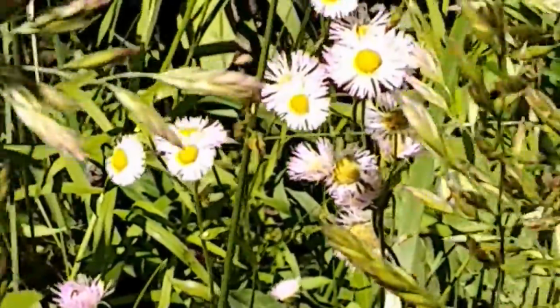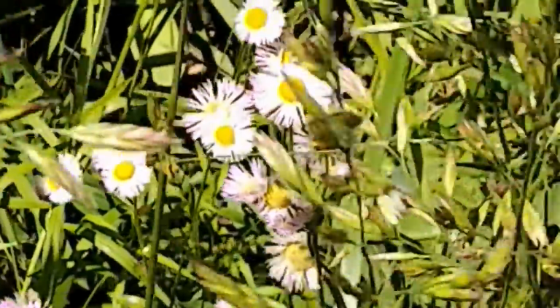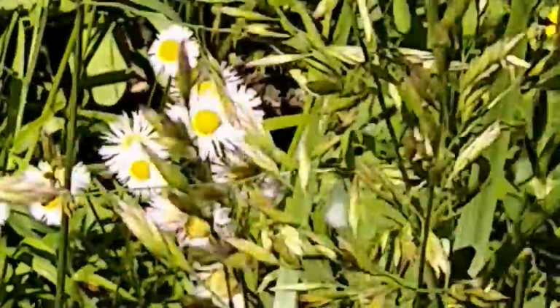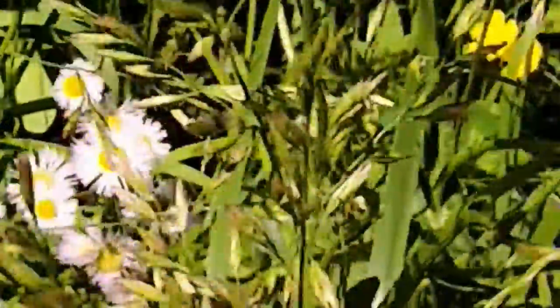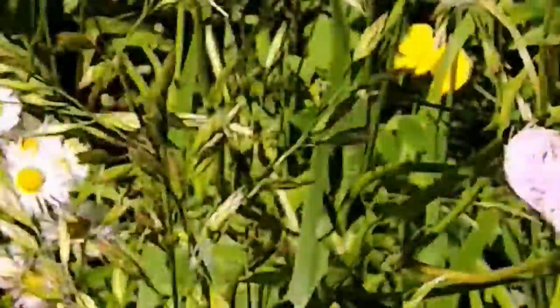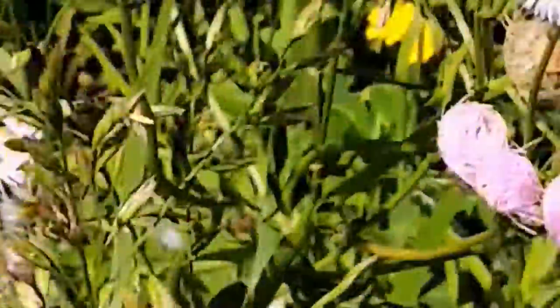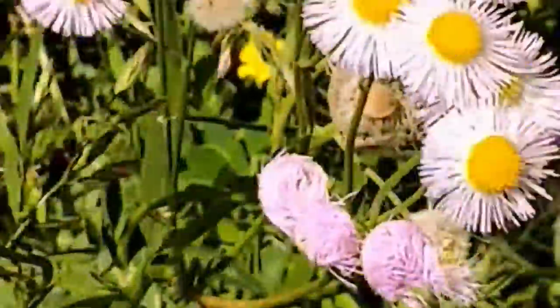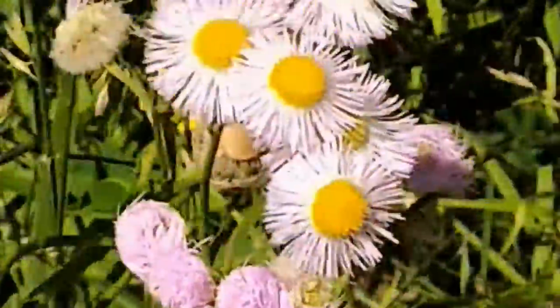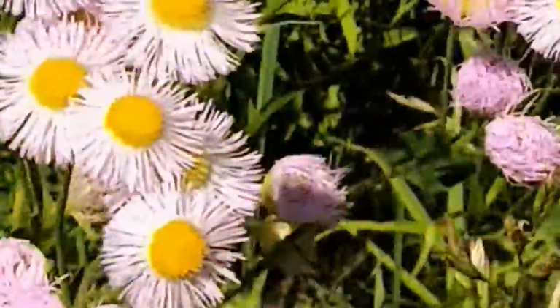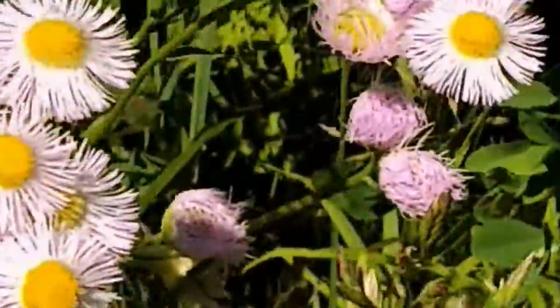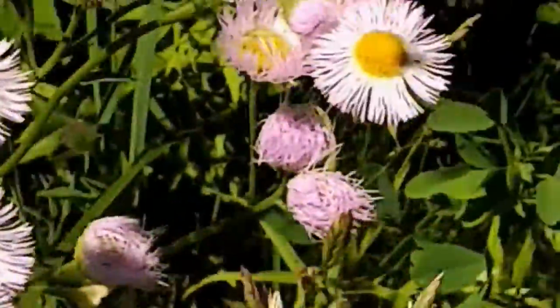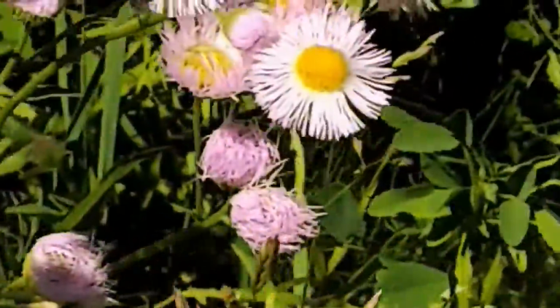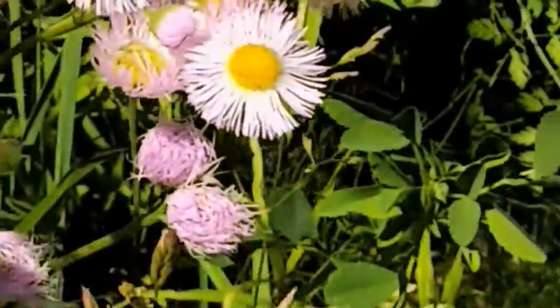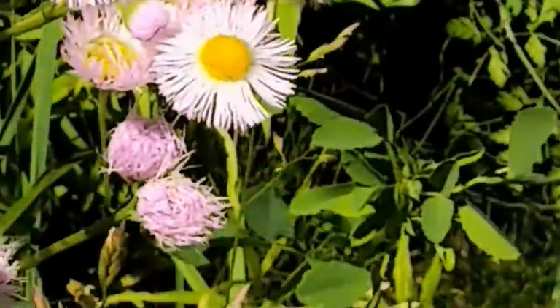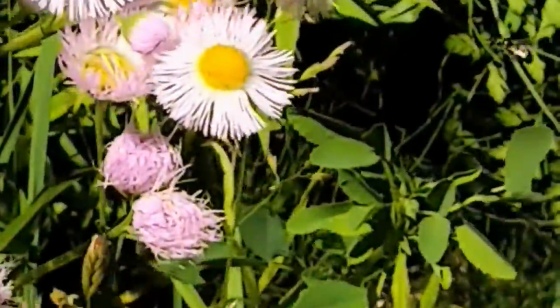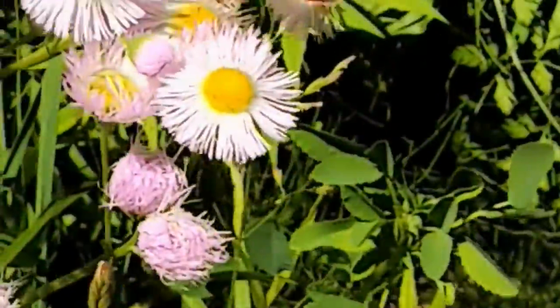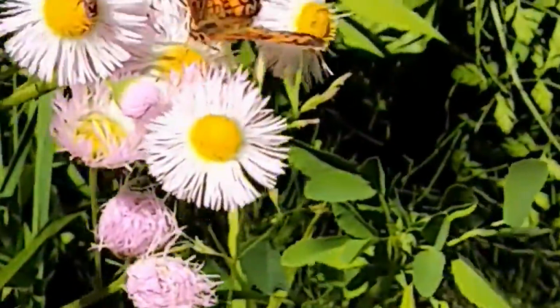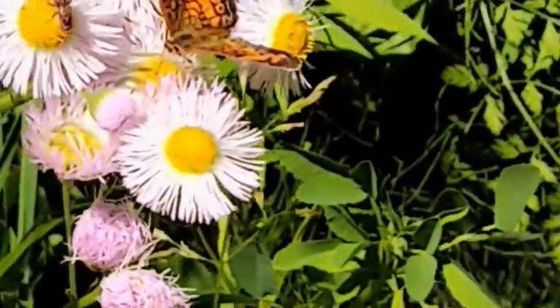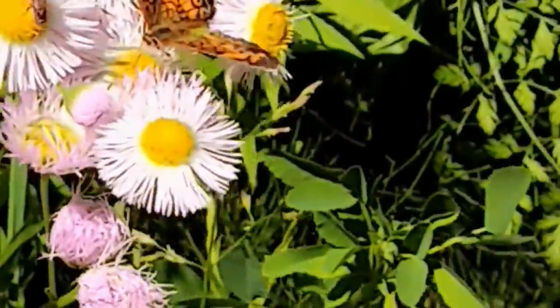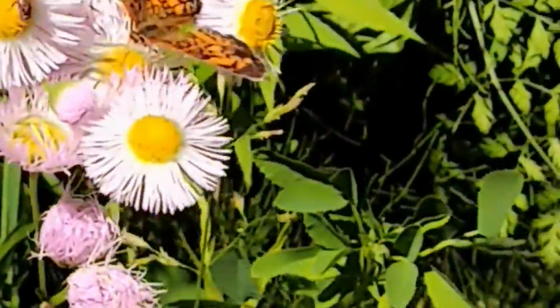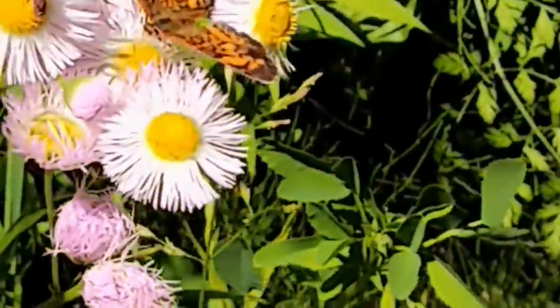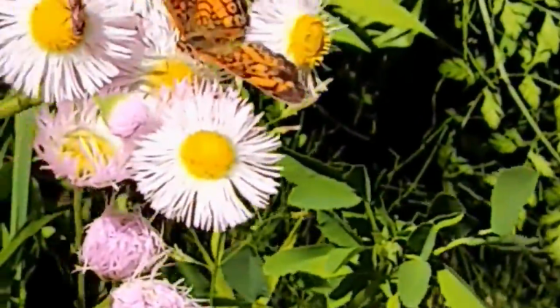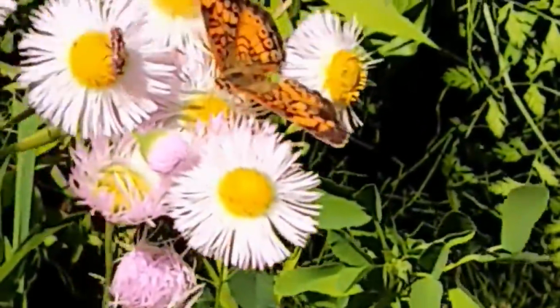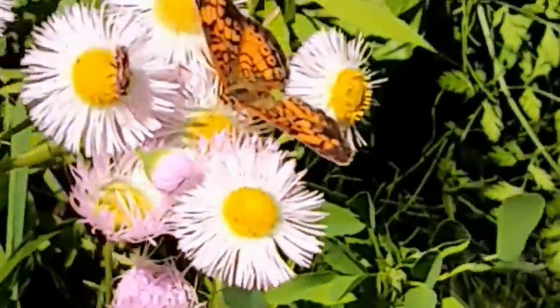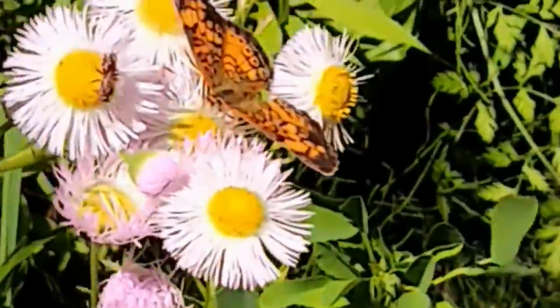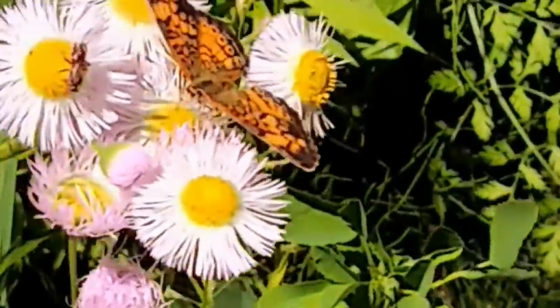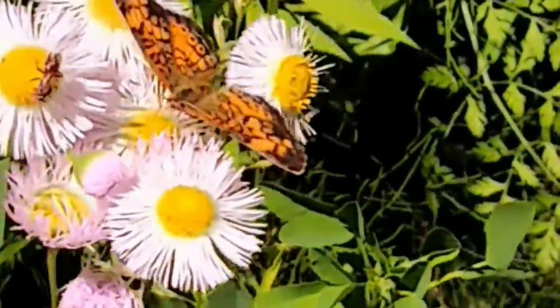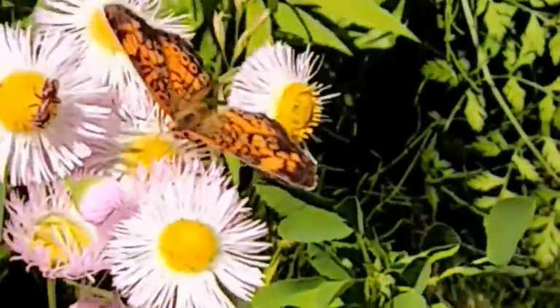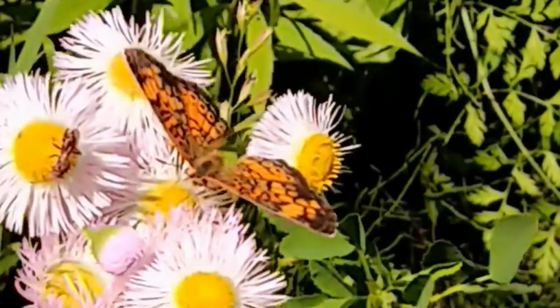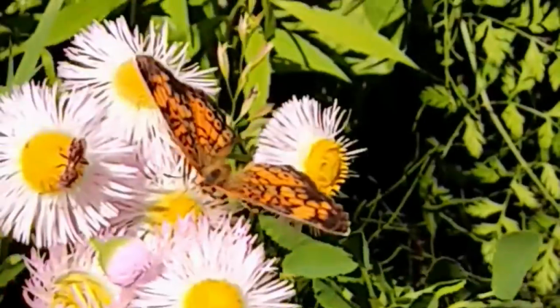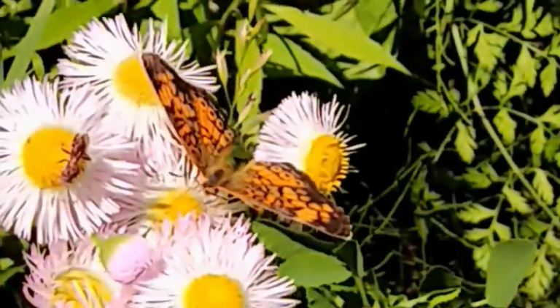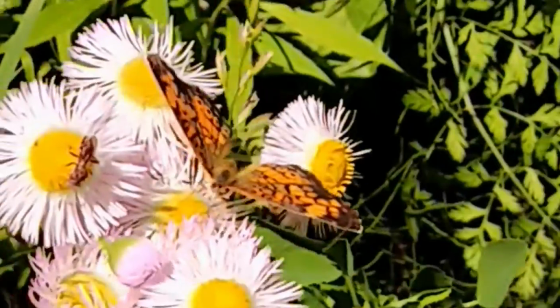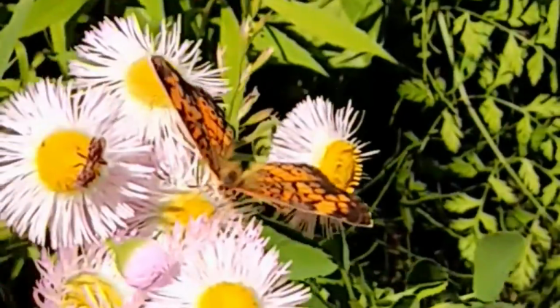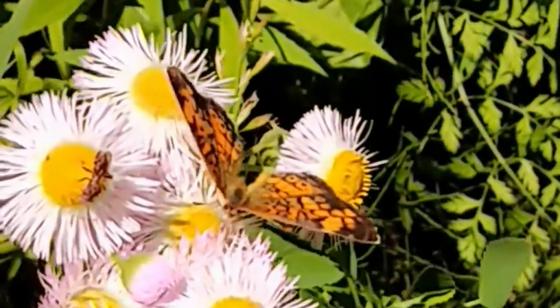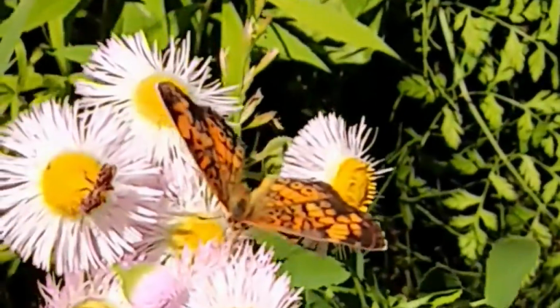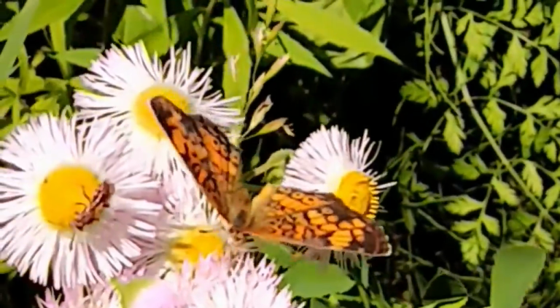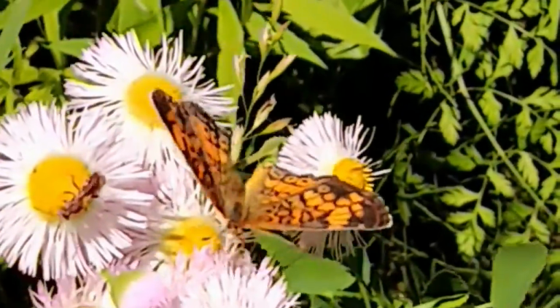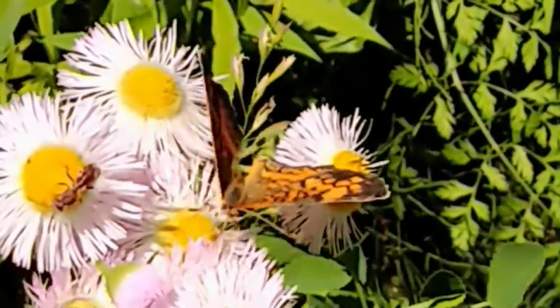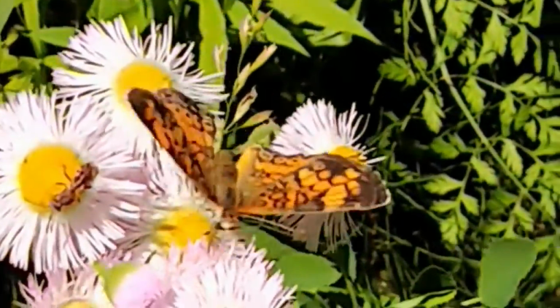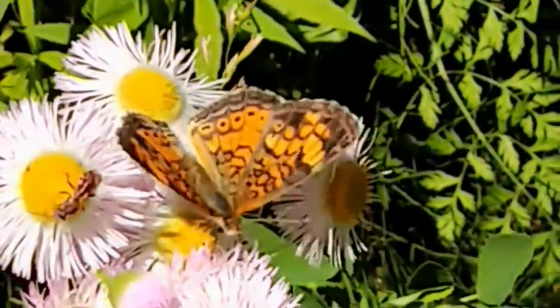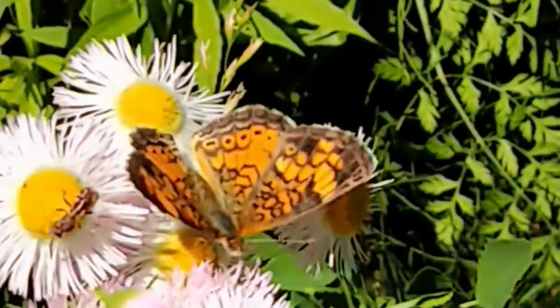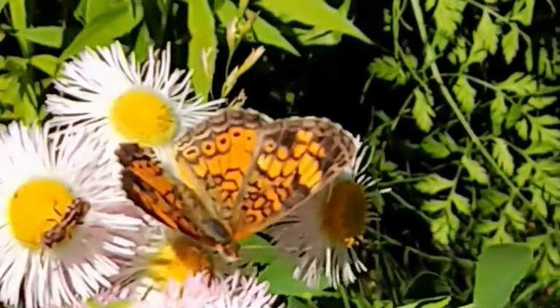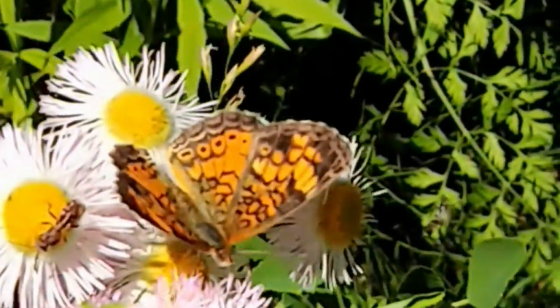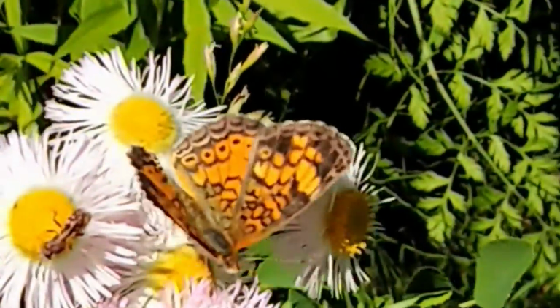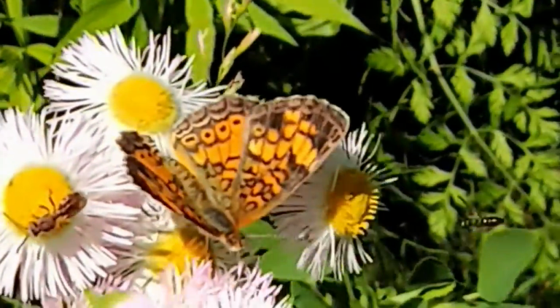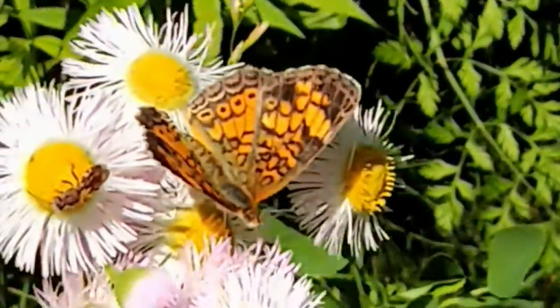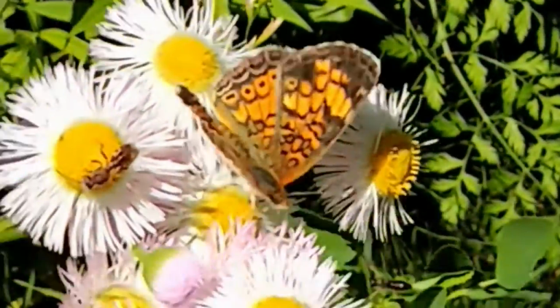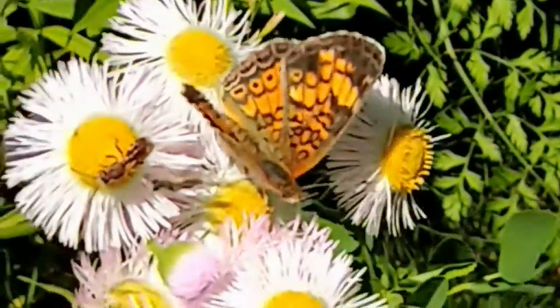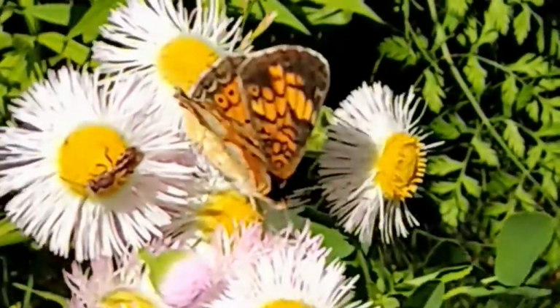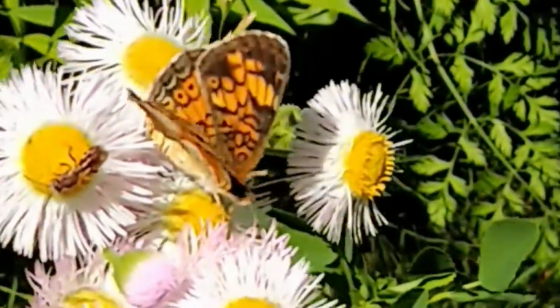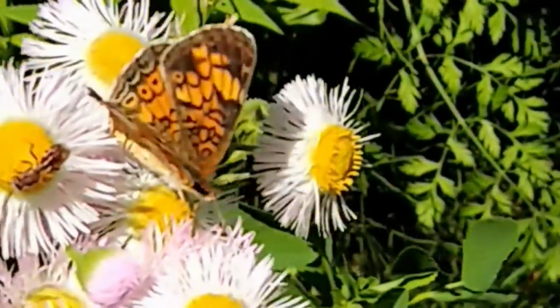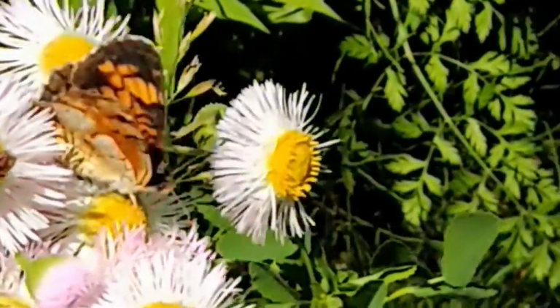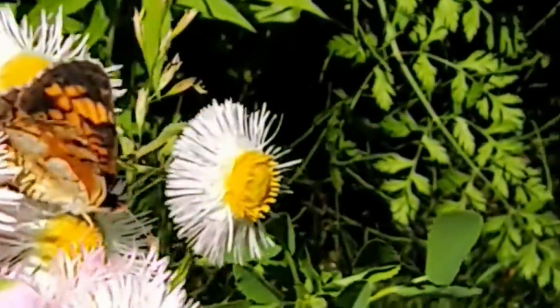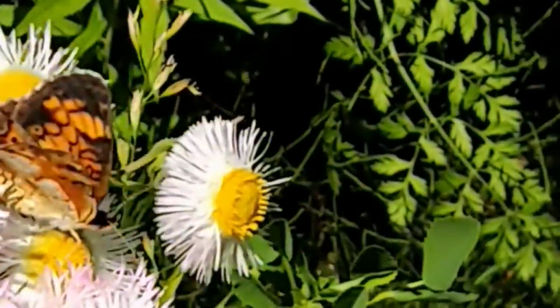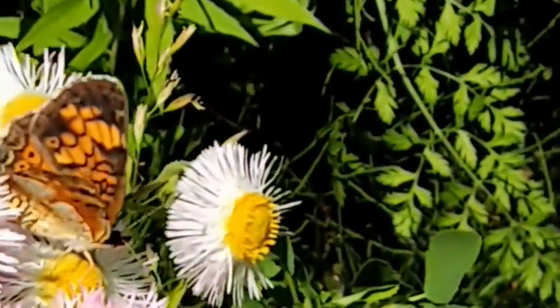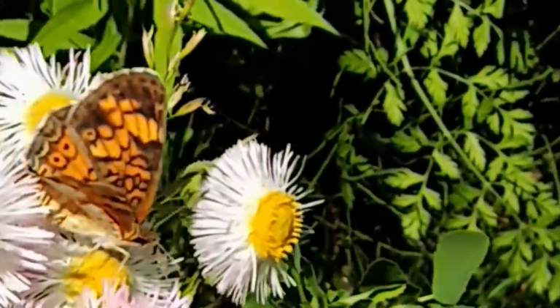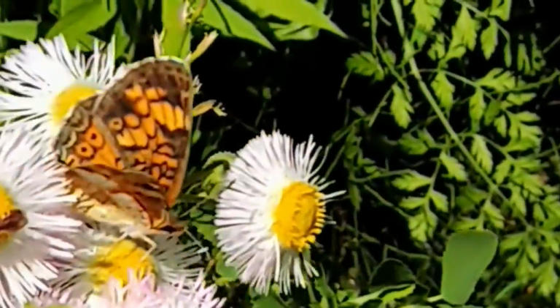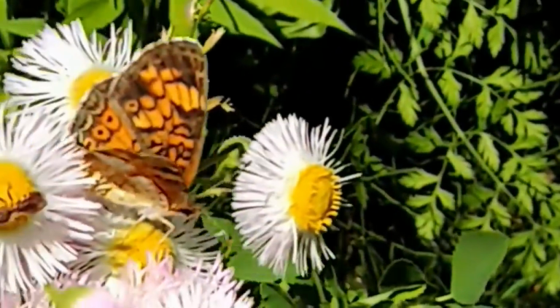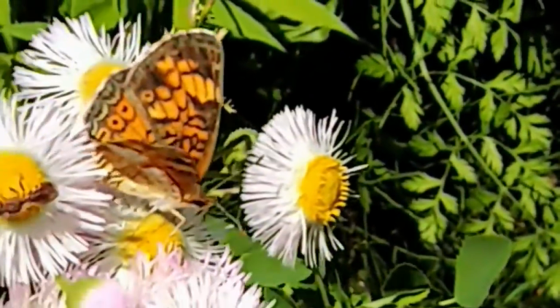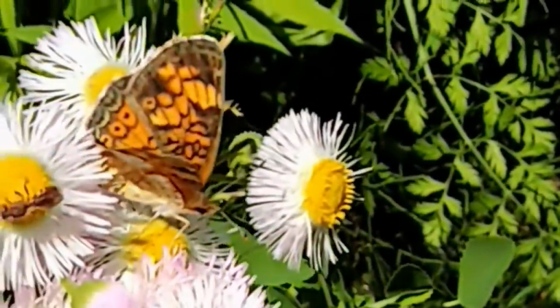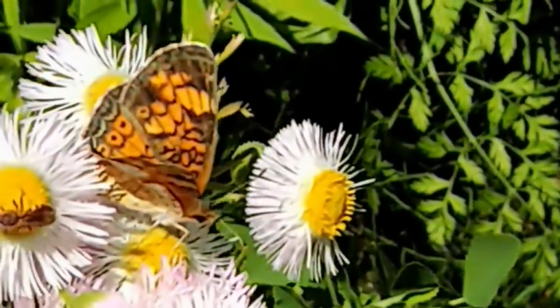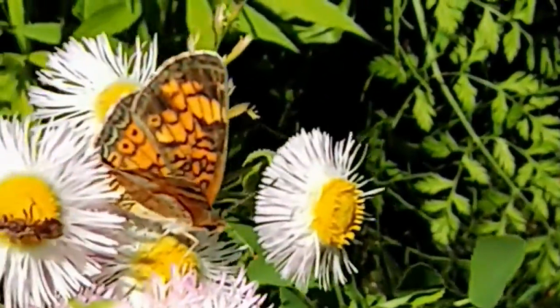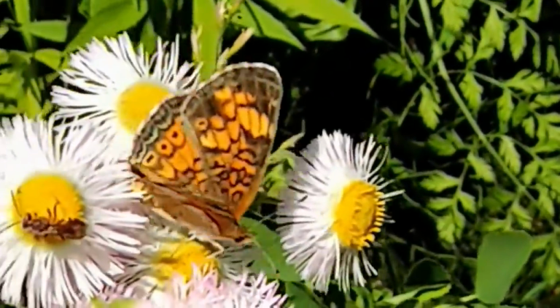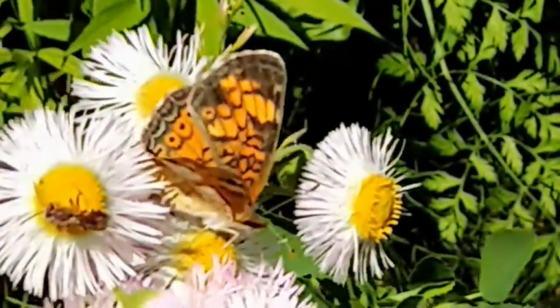That's all I've got for you guys today. I hope you've enjoyed this Field Nose Friday, and I will see you next week.